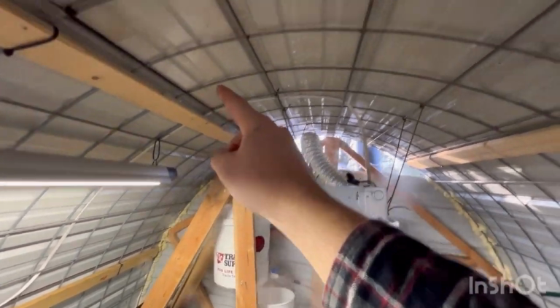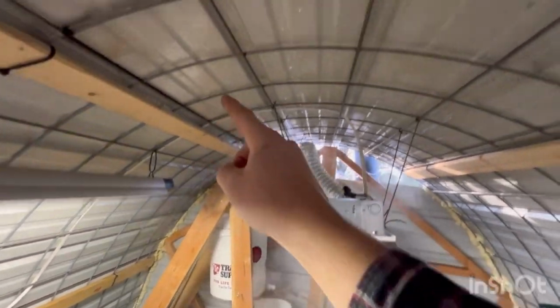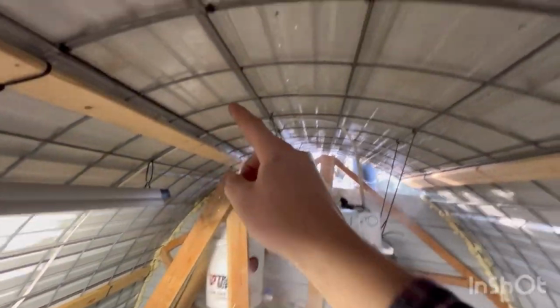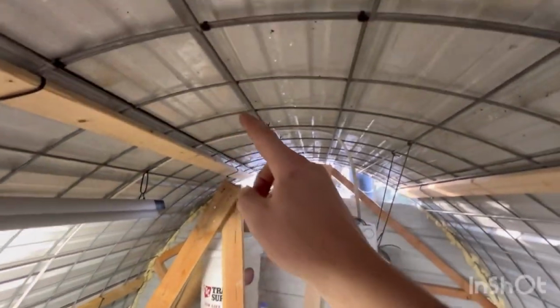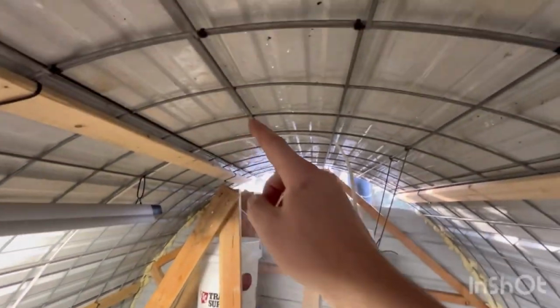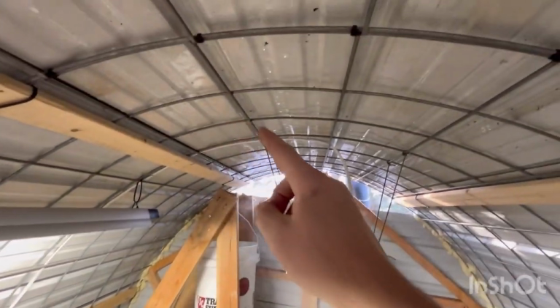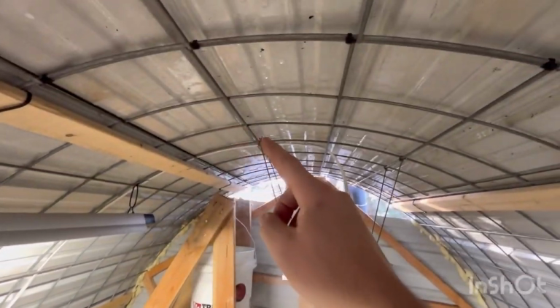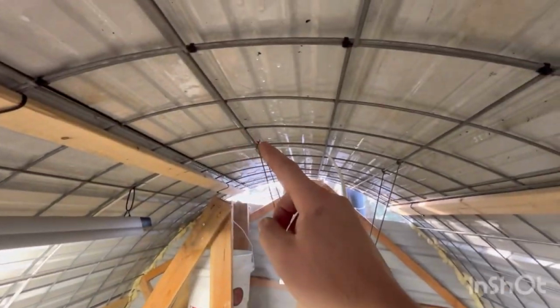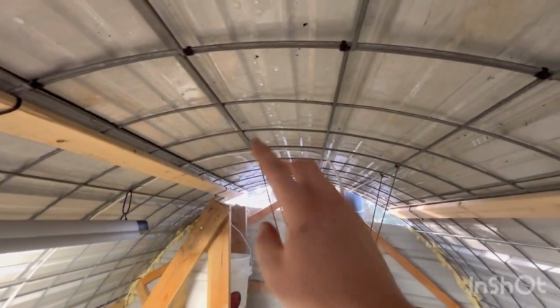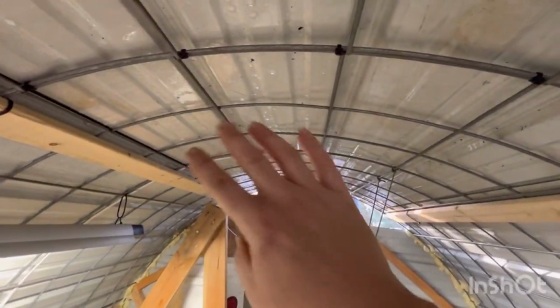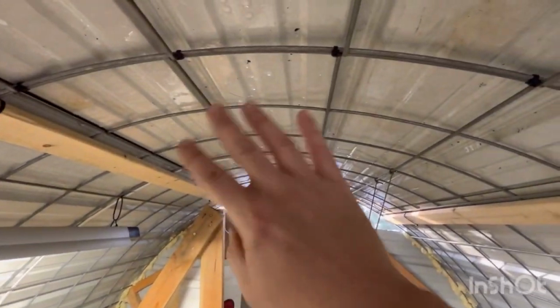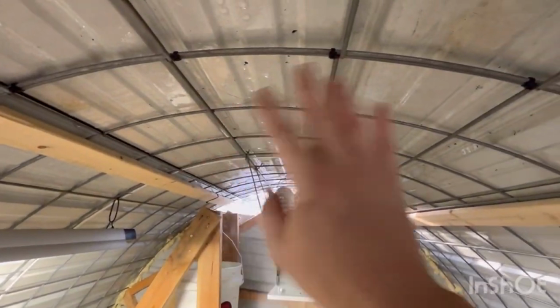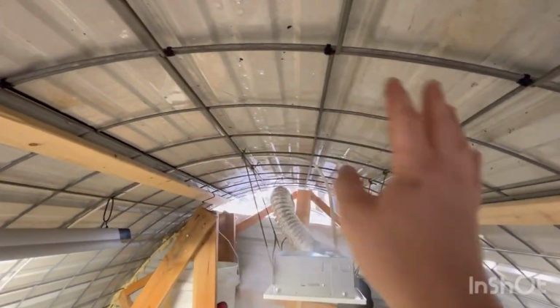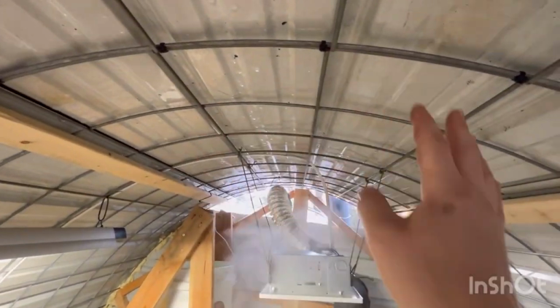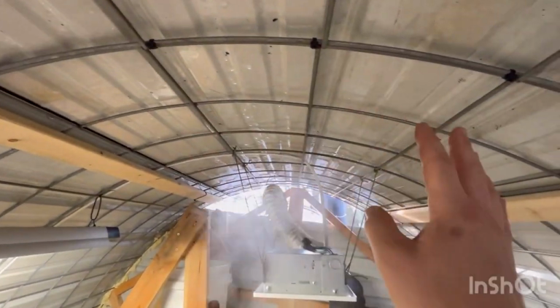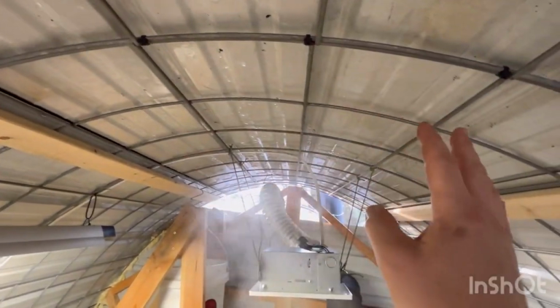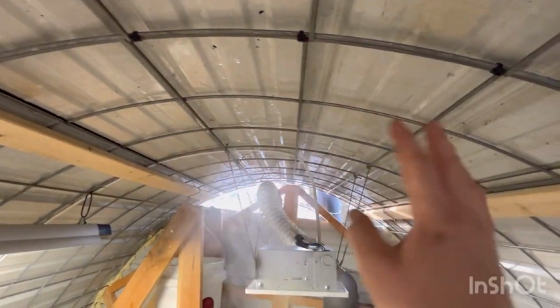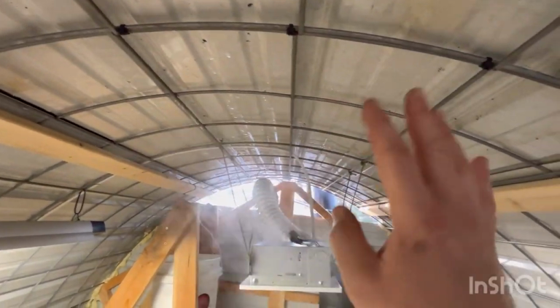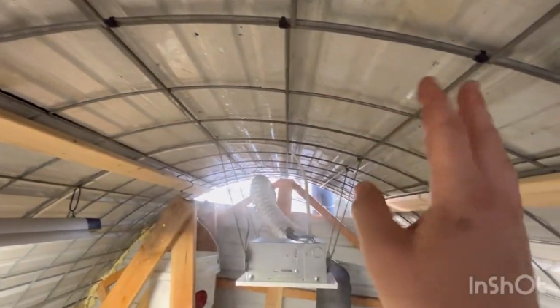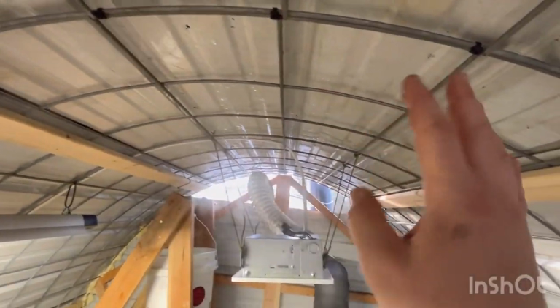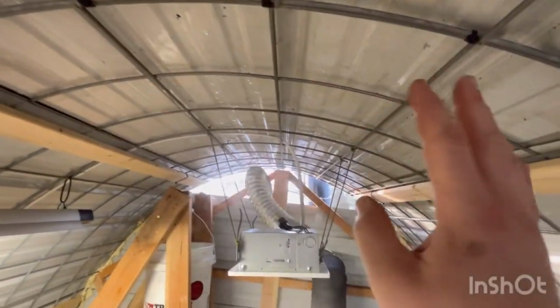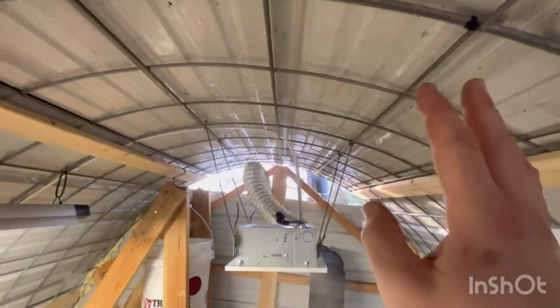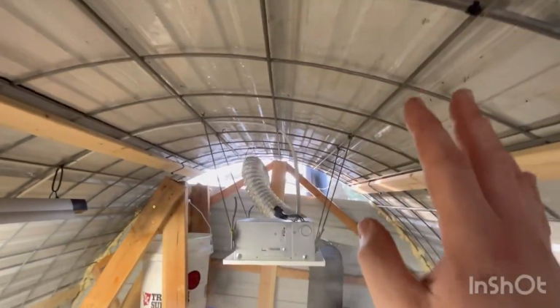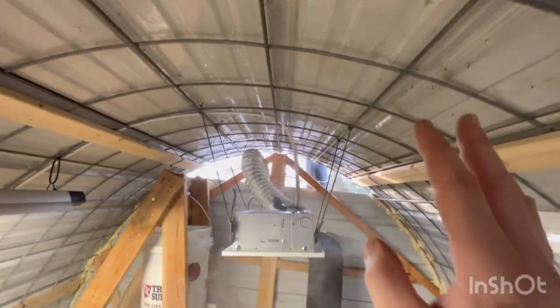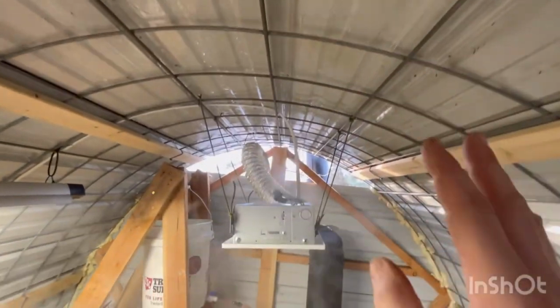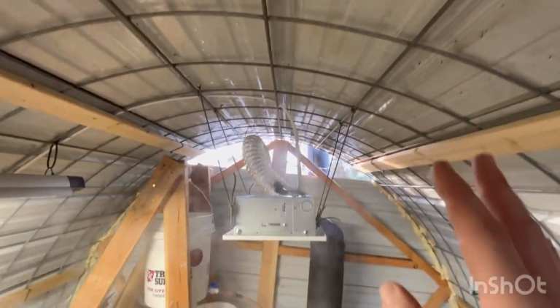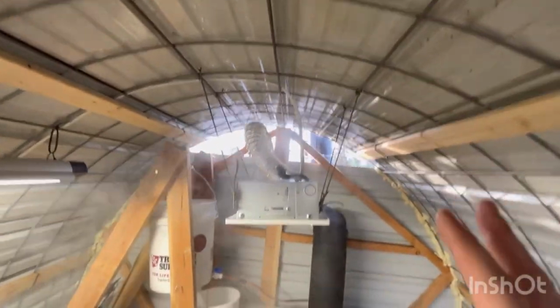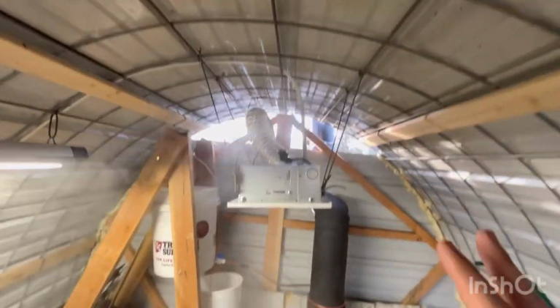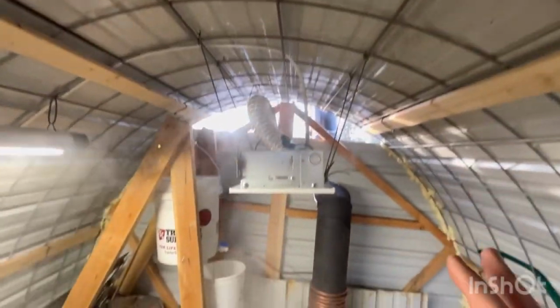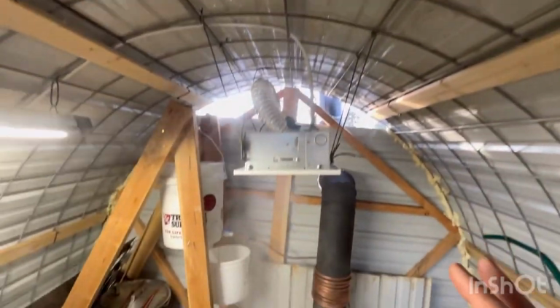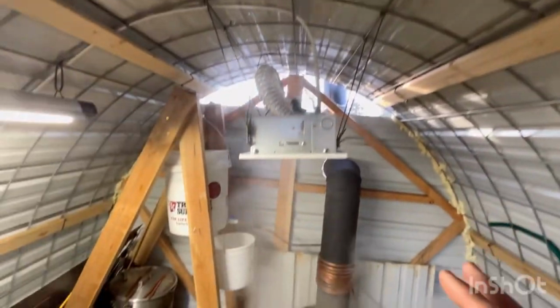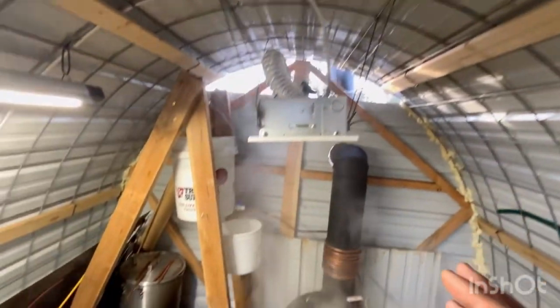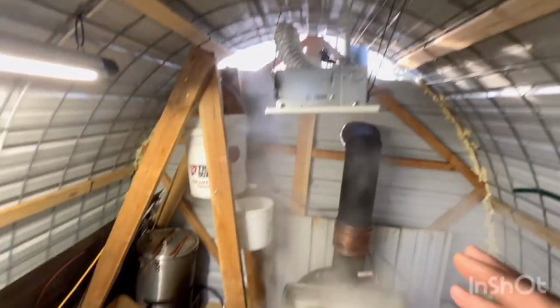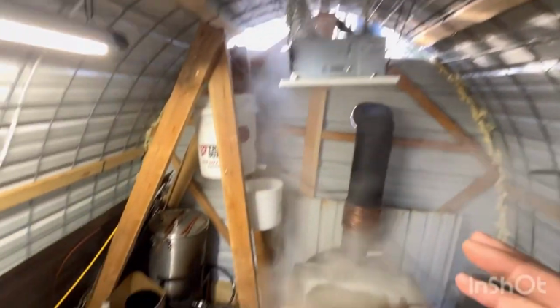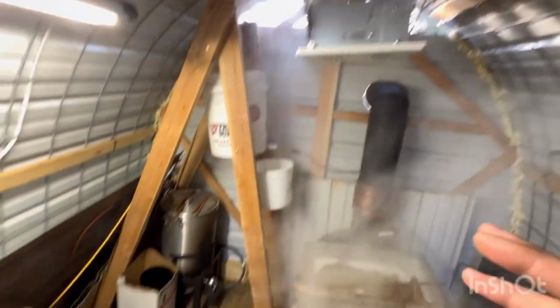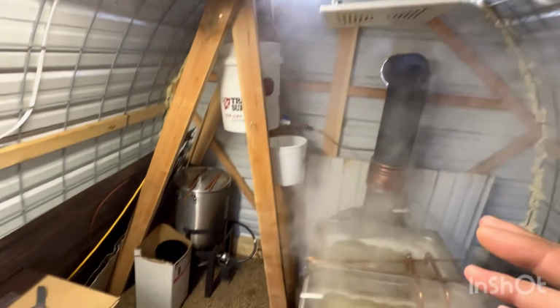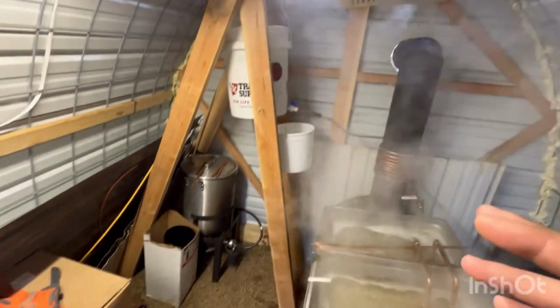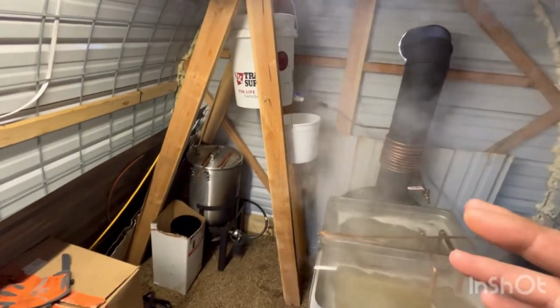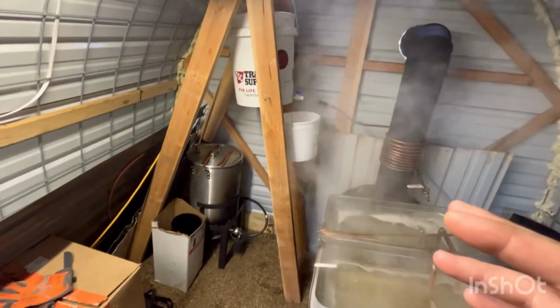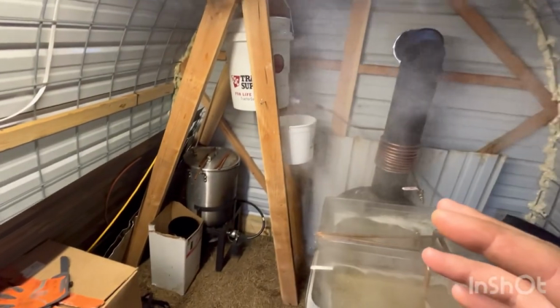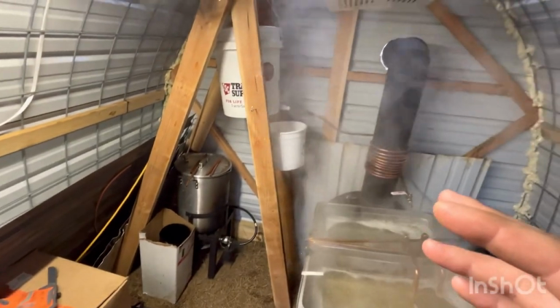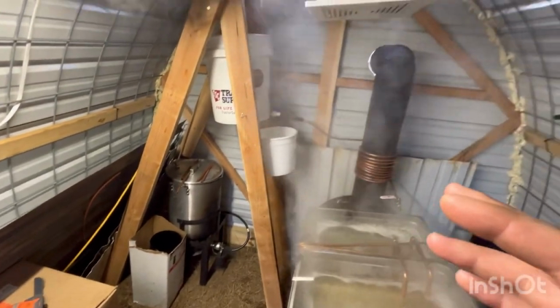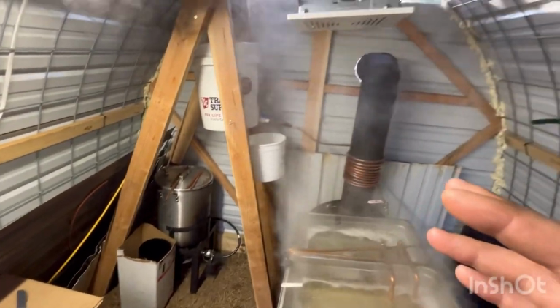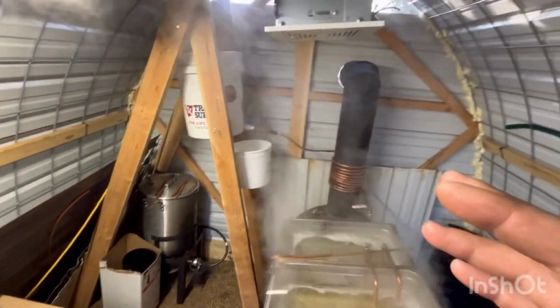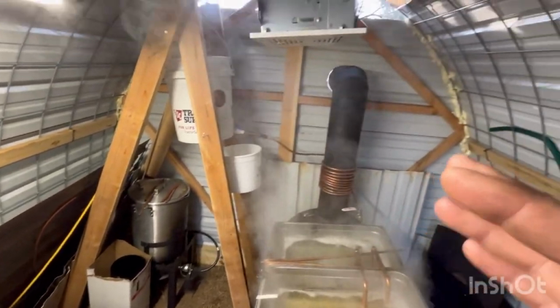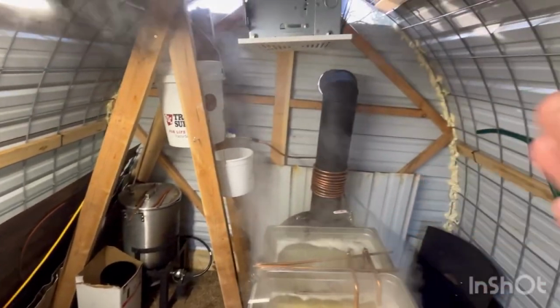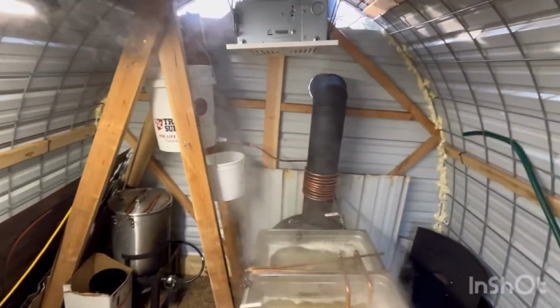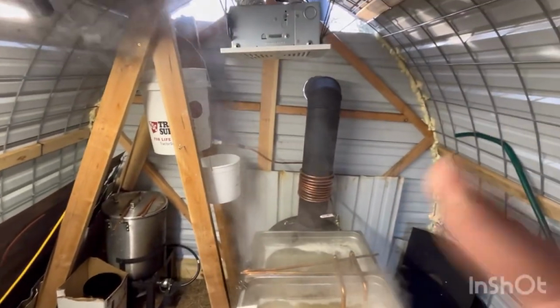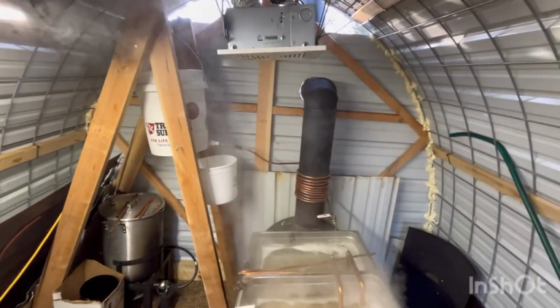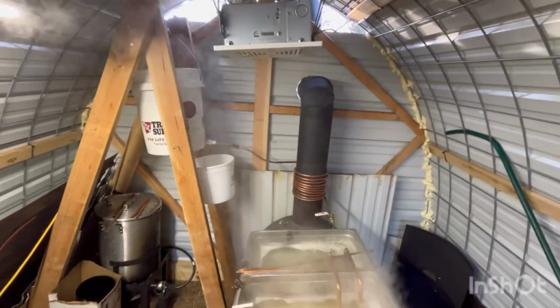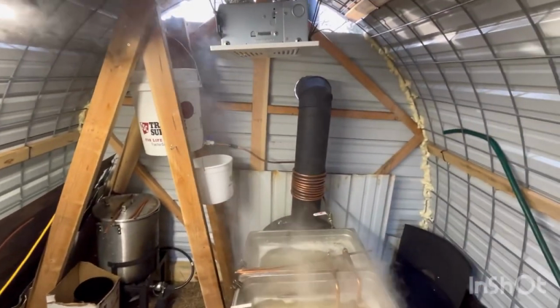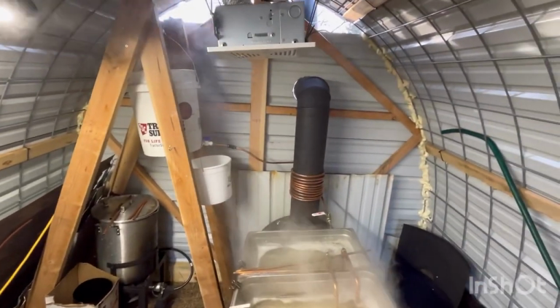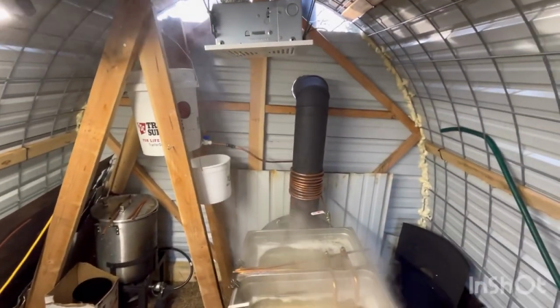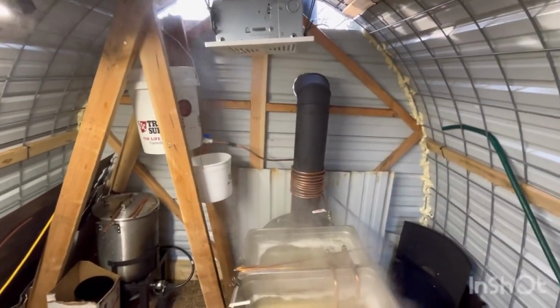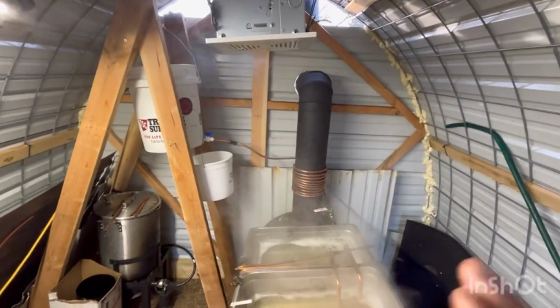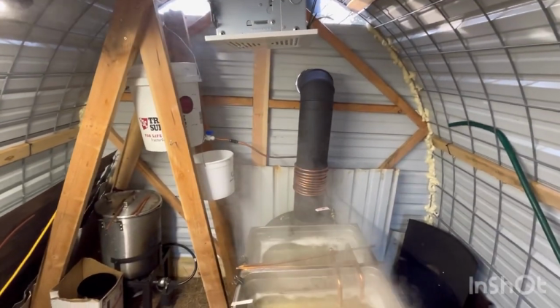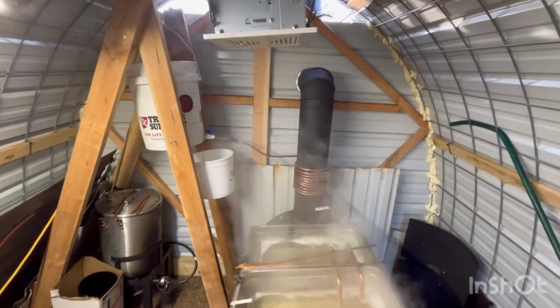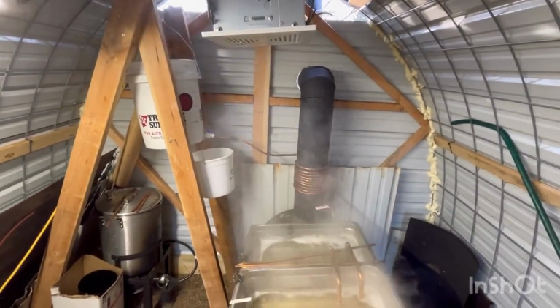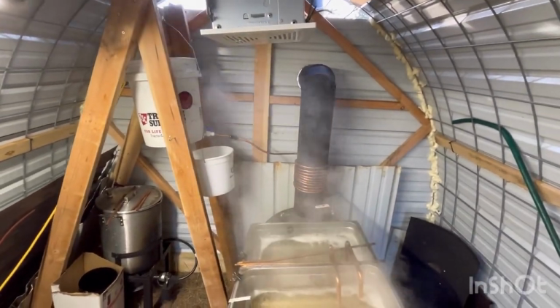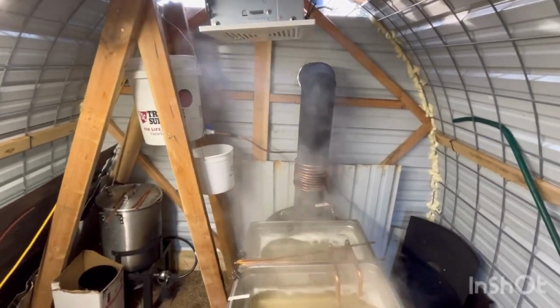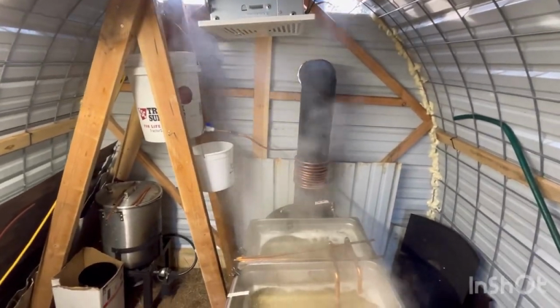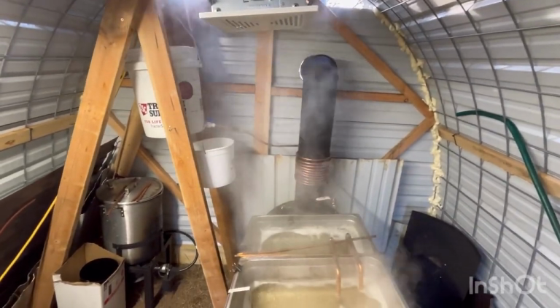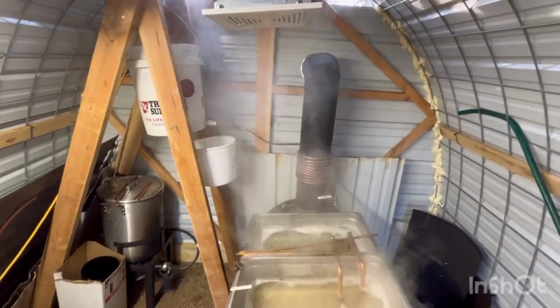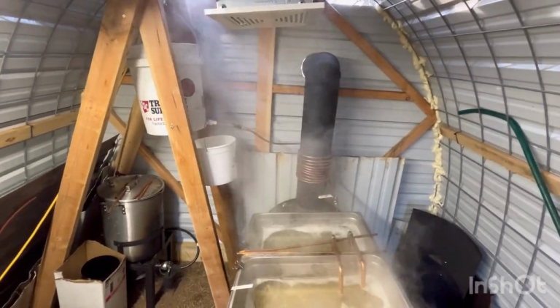I still have condensation on the ceiling so it's raining a little bit in here, but not anywhere near what it was.